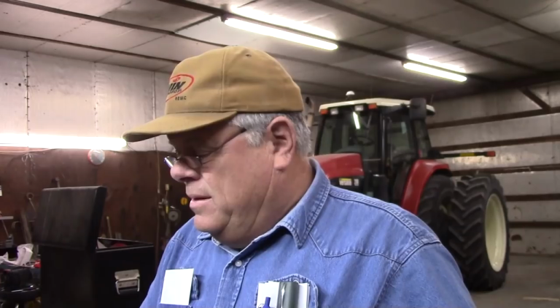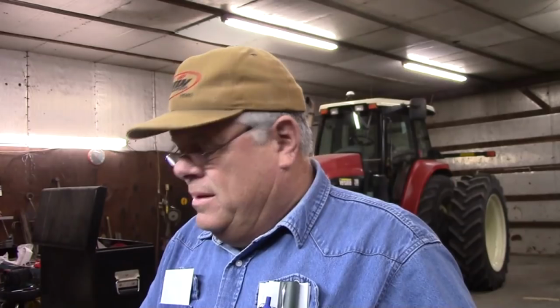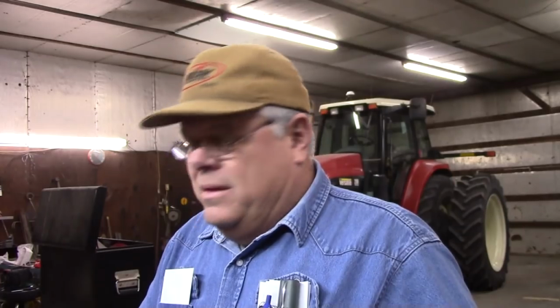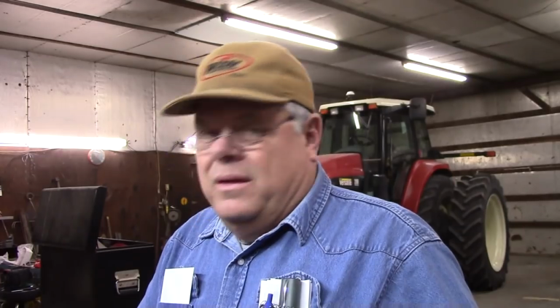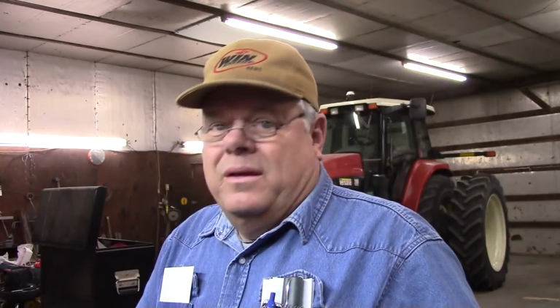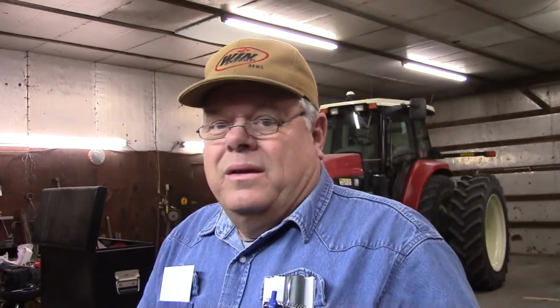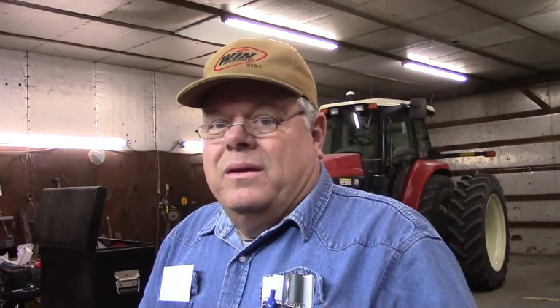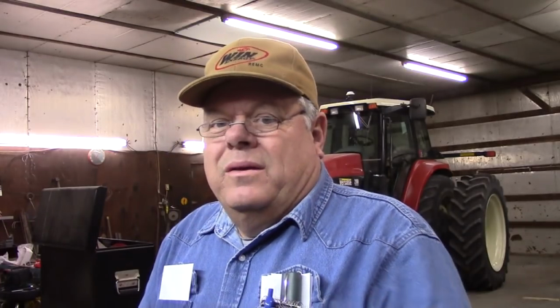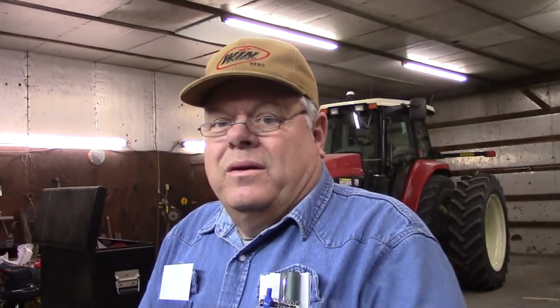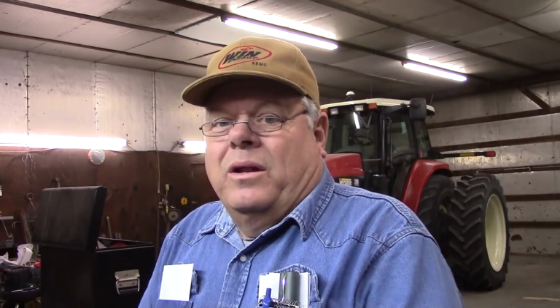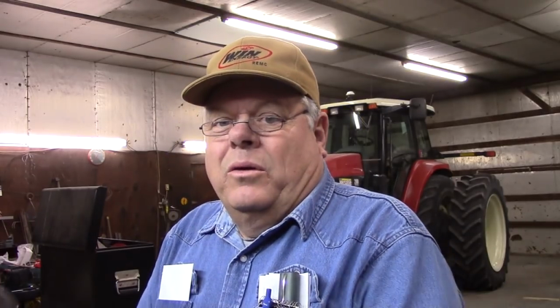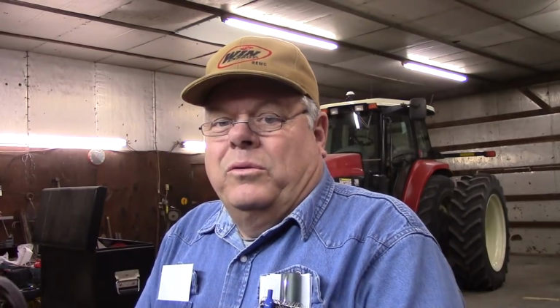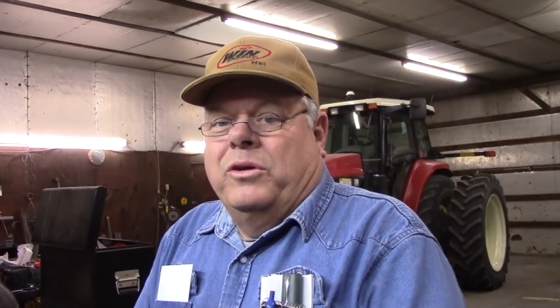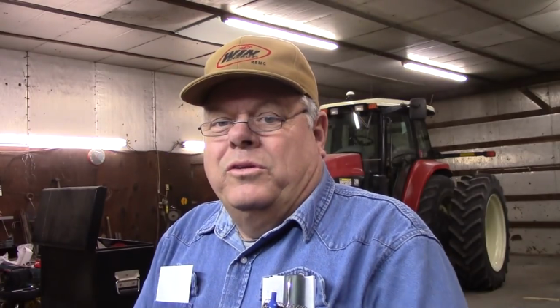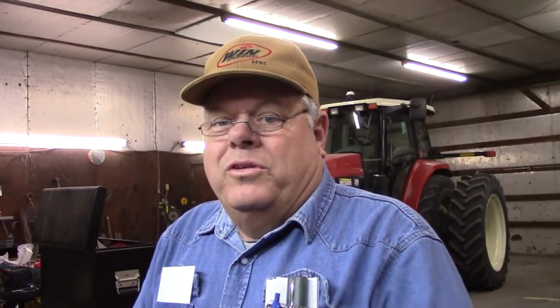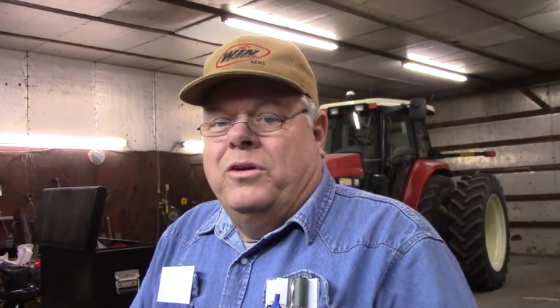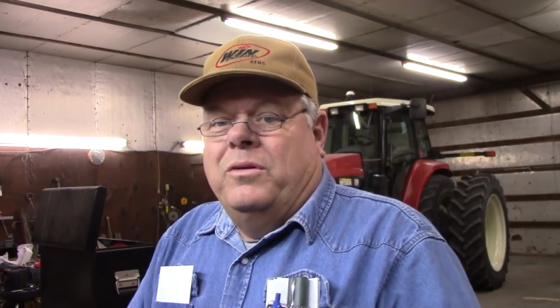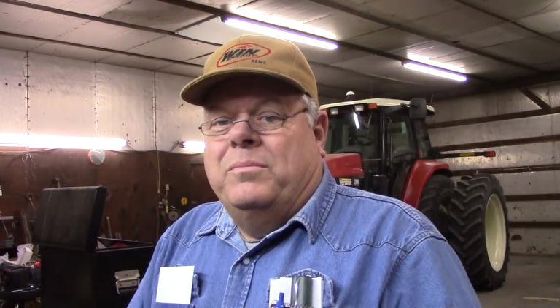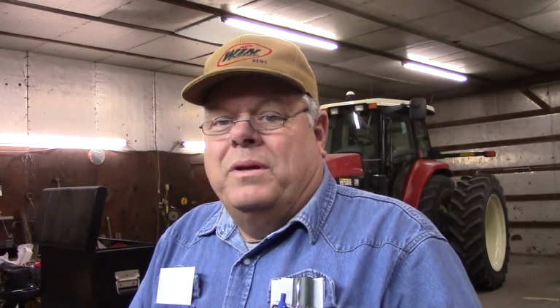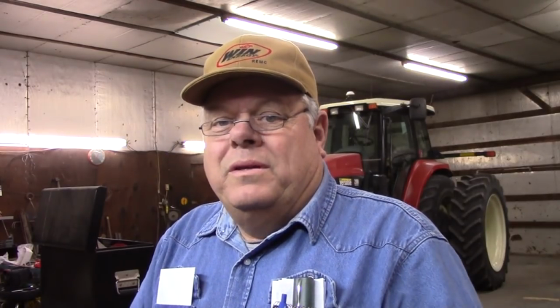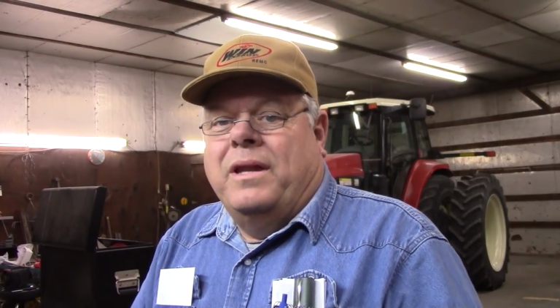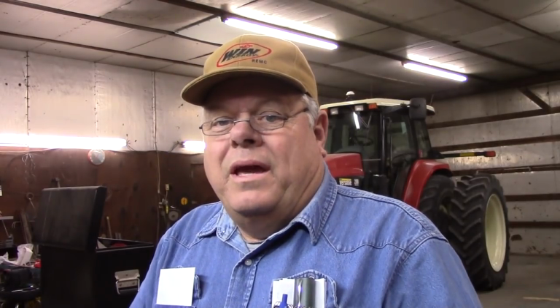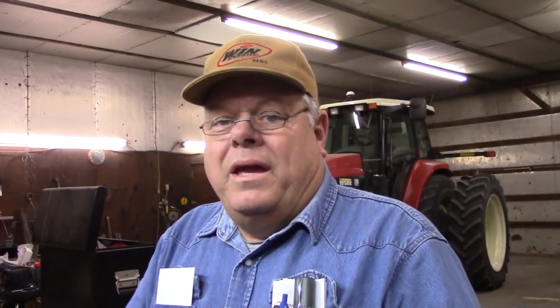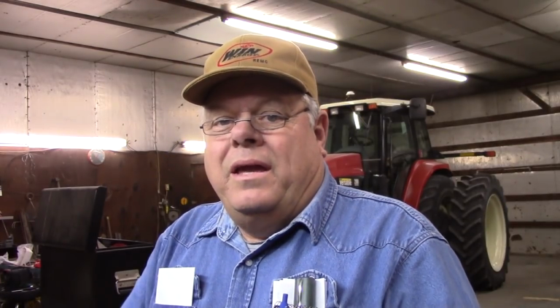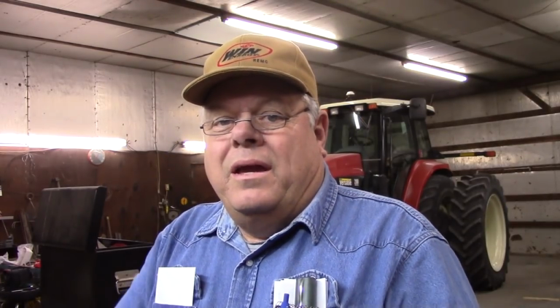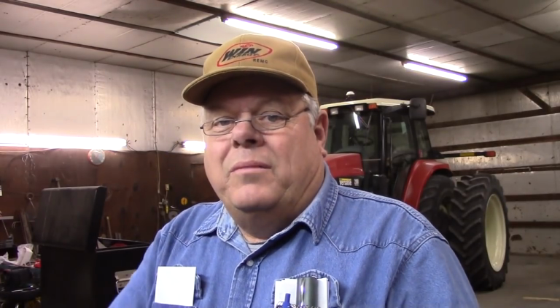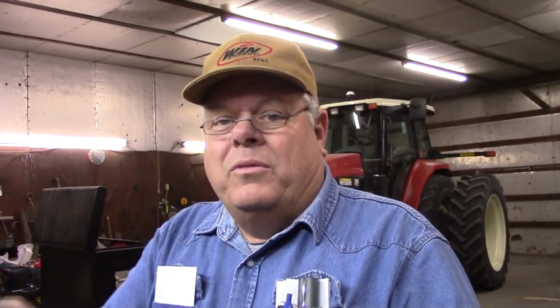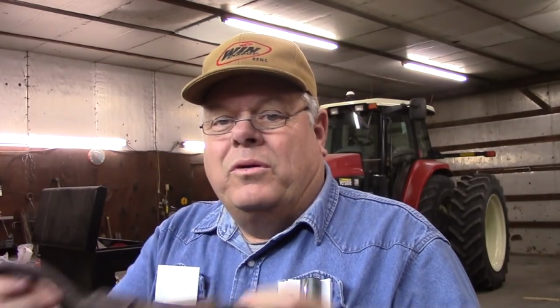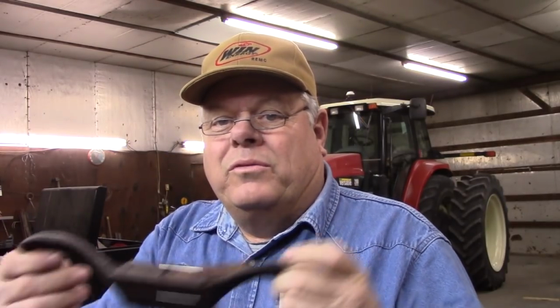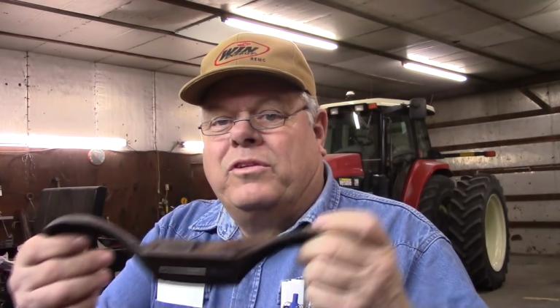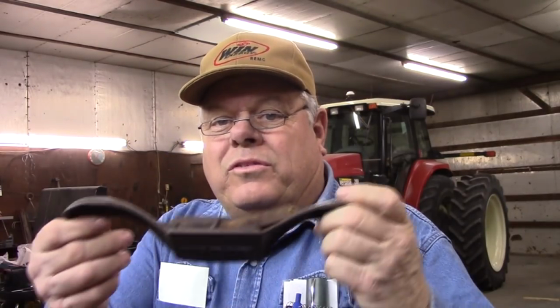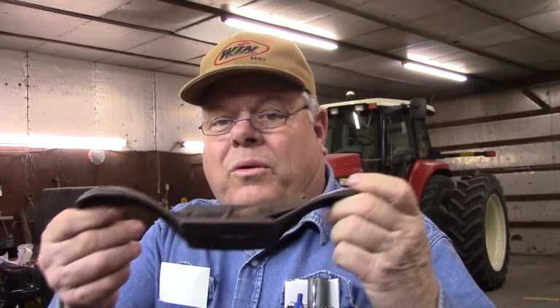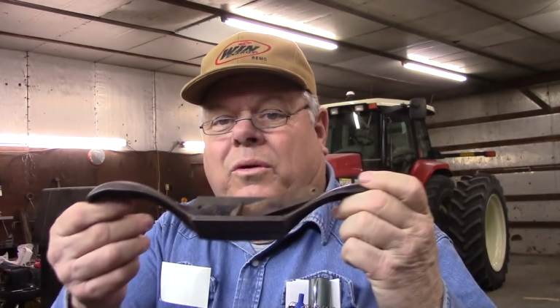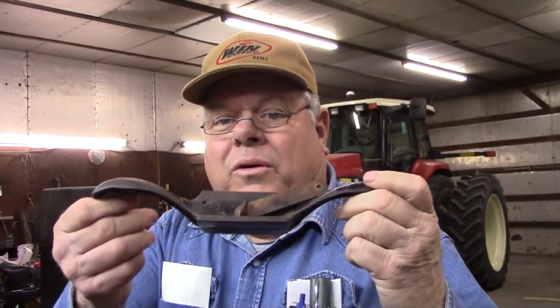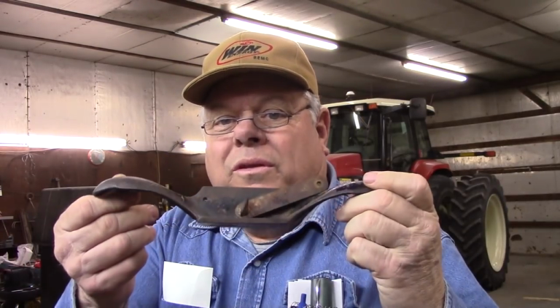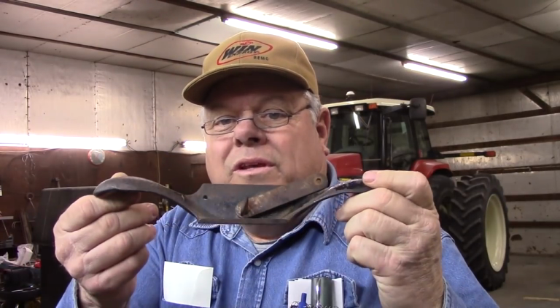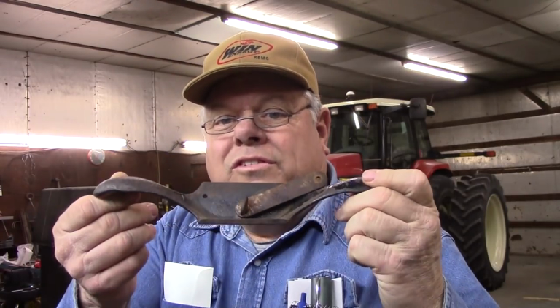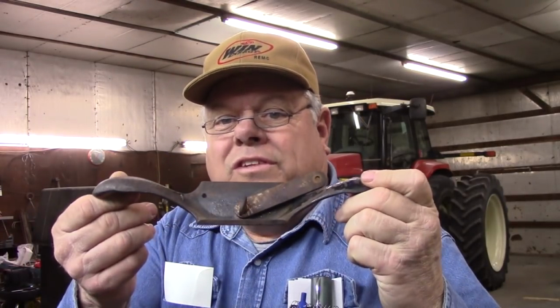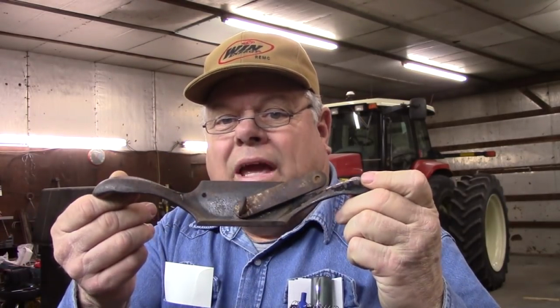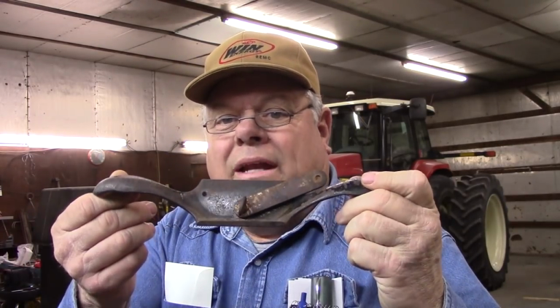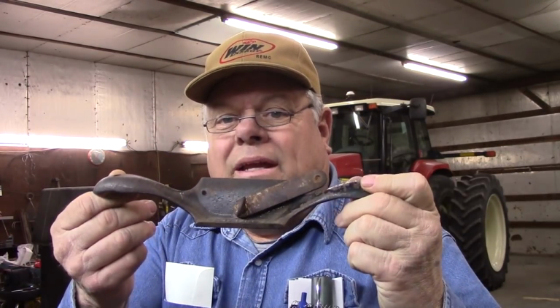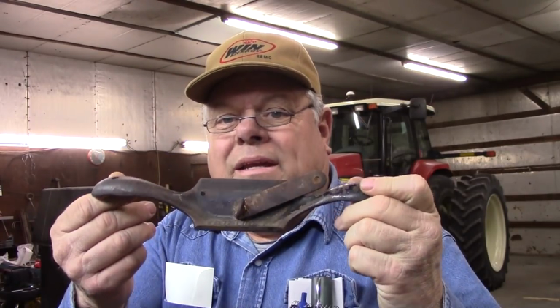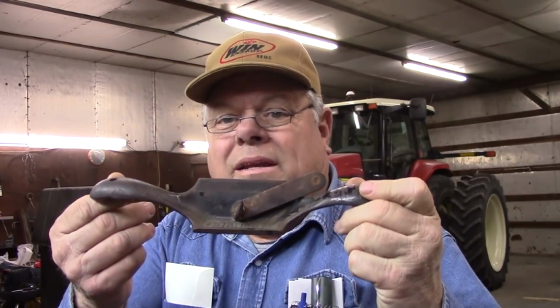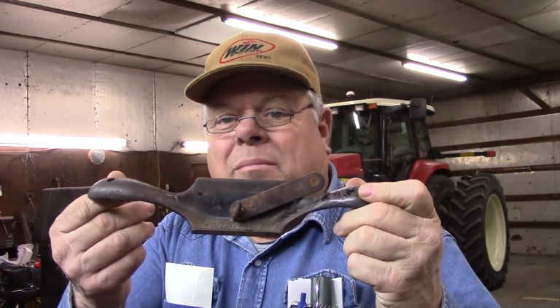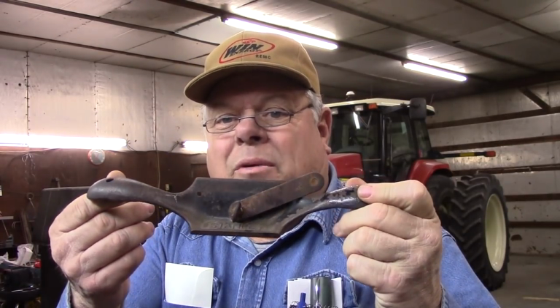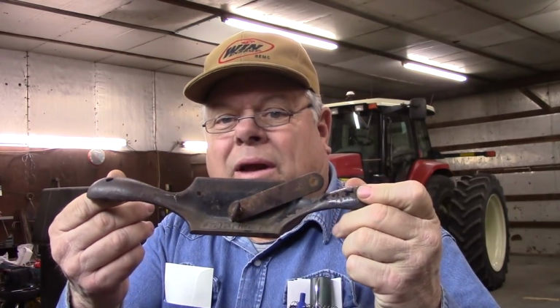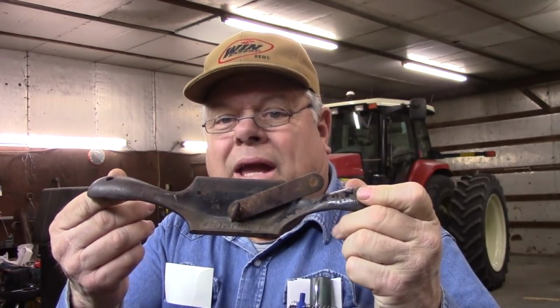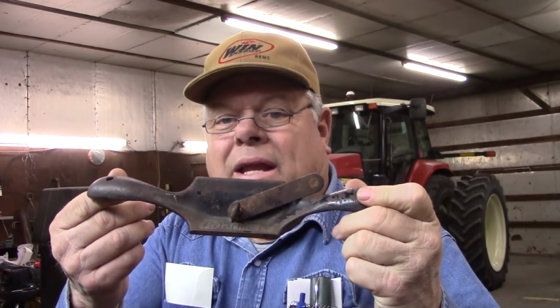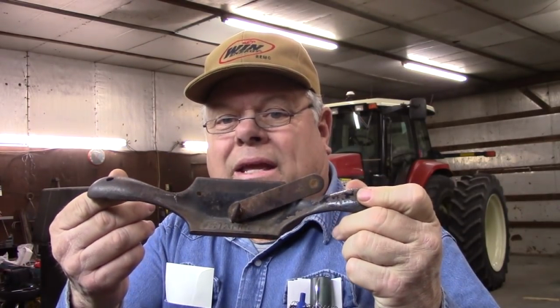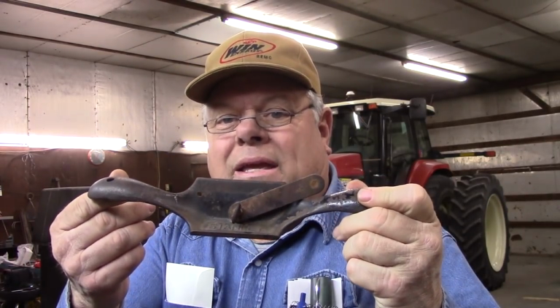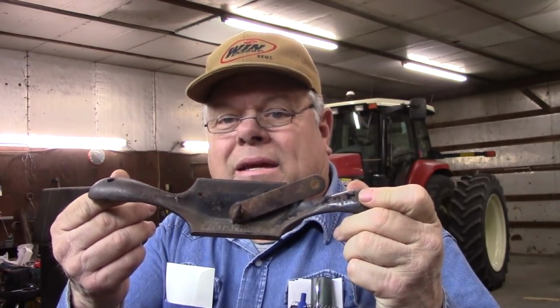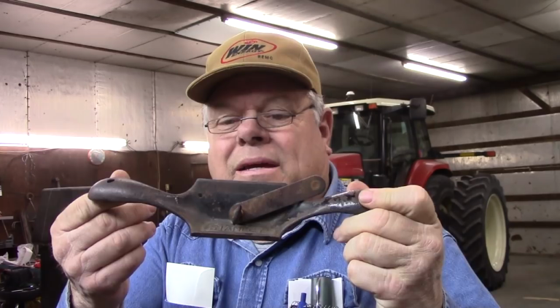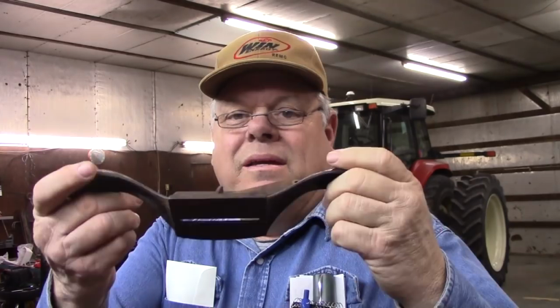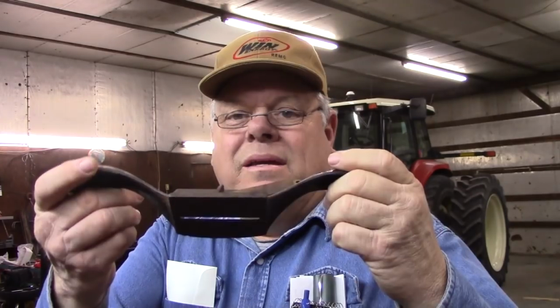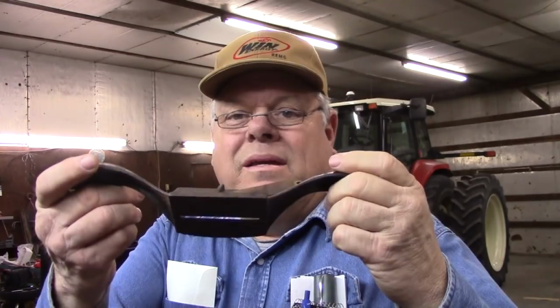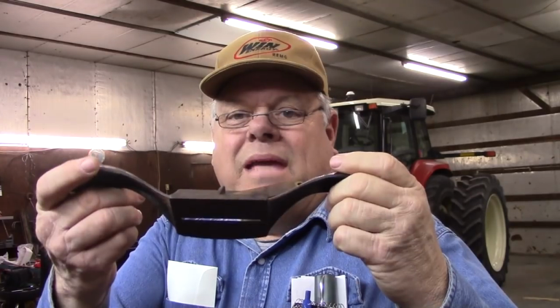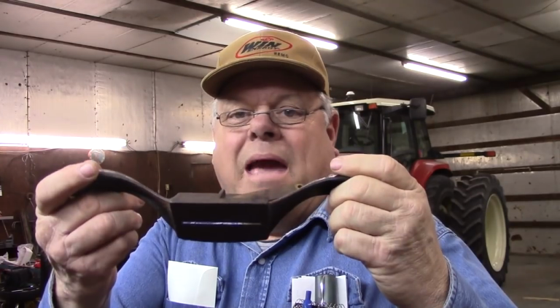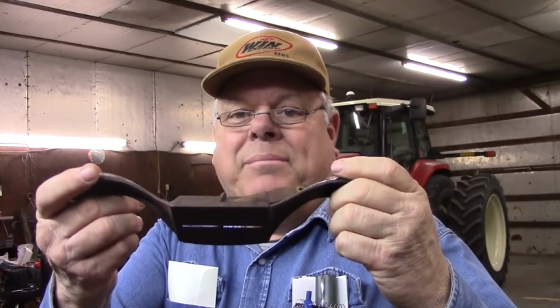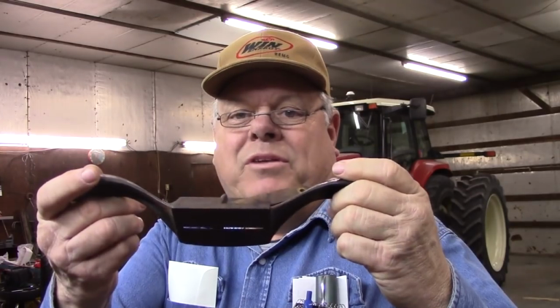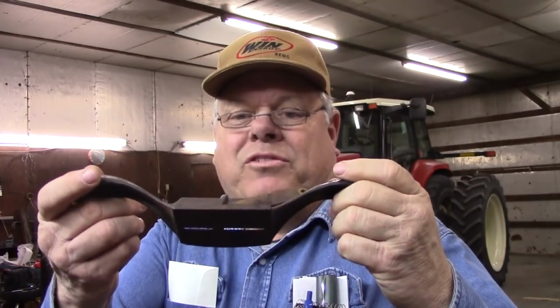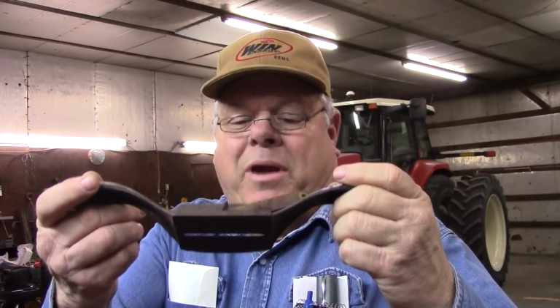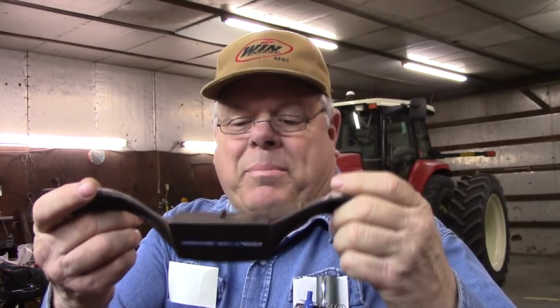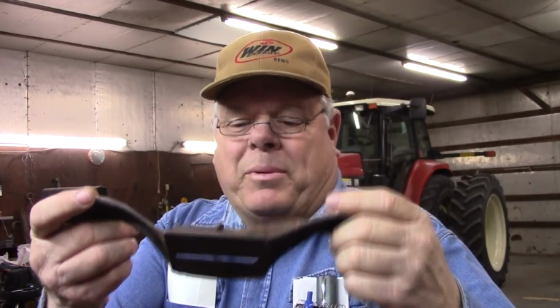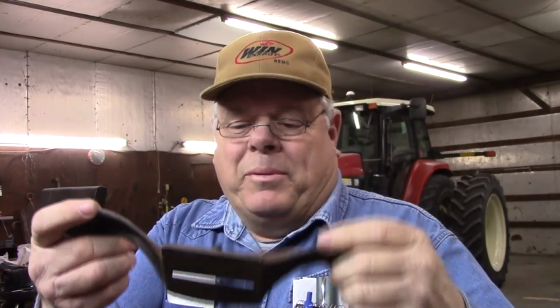Hello YouTube. Today I'm going to restore this Stanley number 80 cabinet scraper.